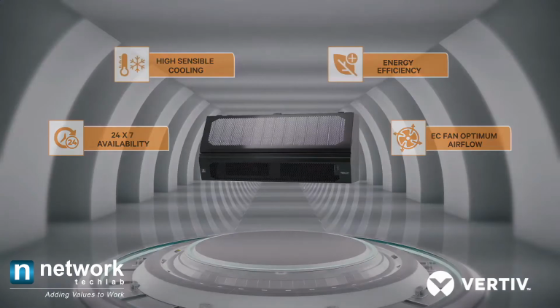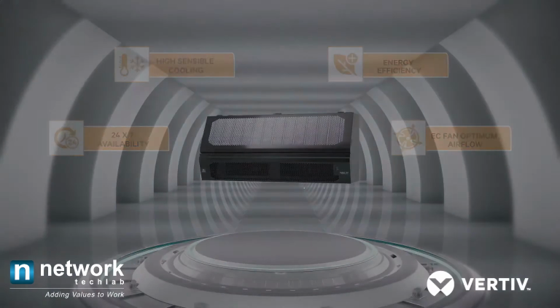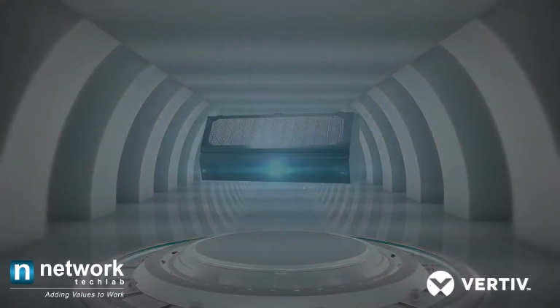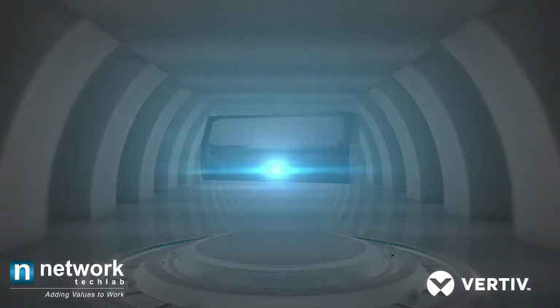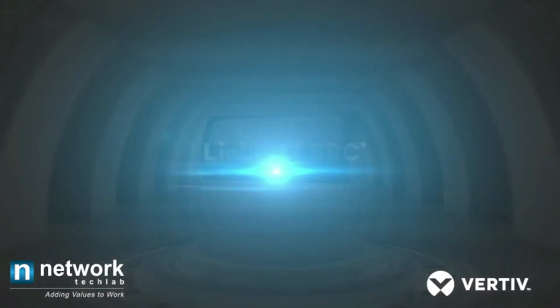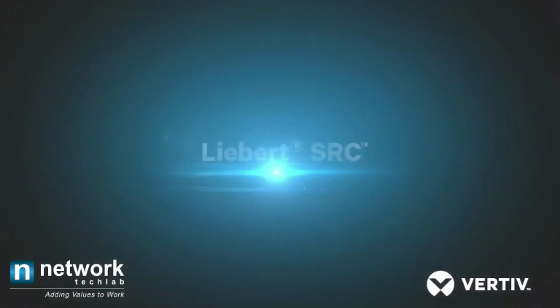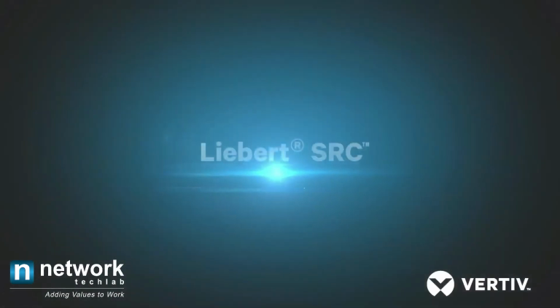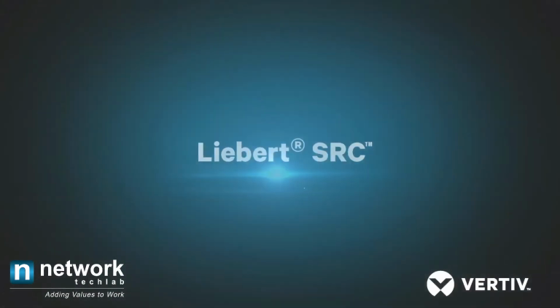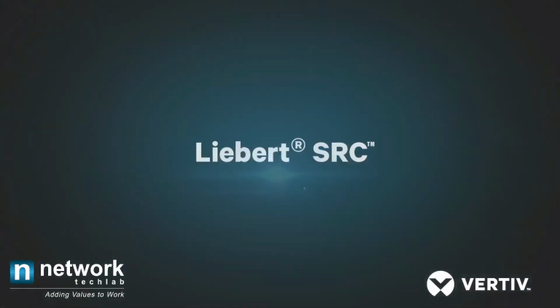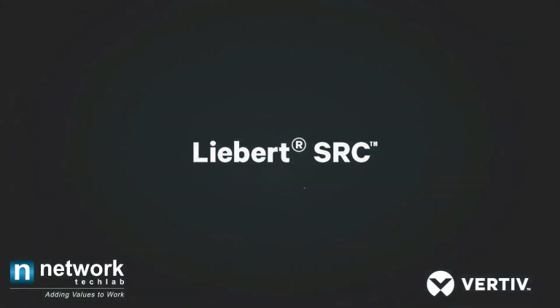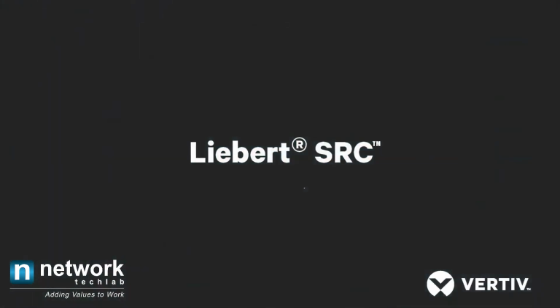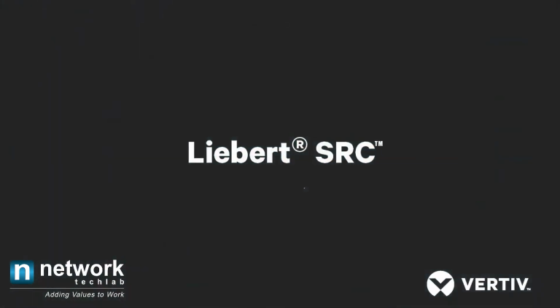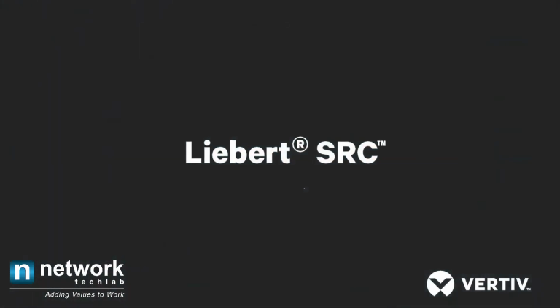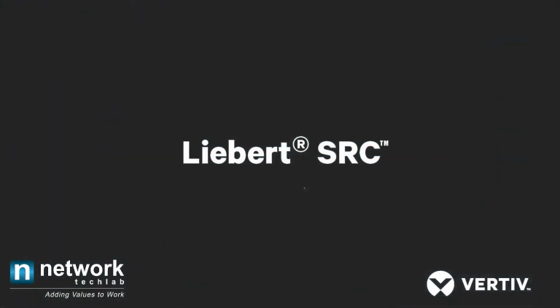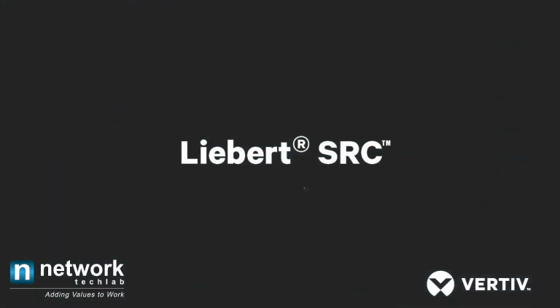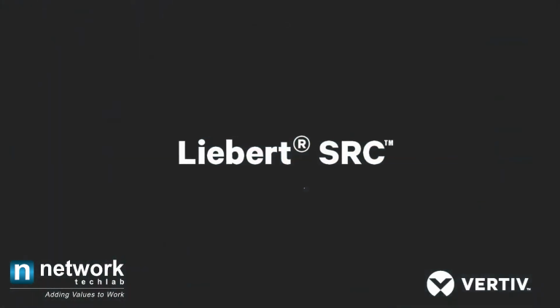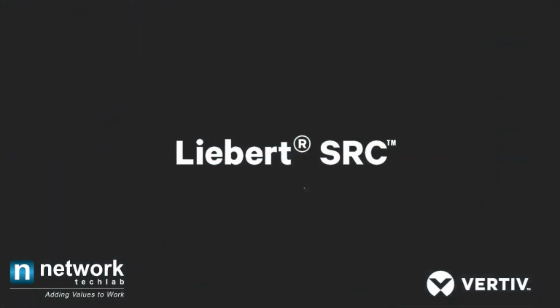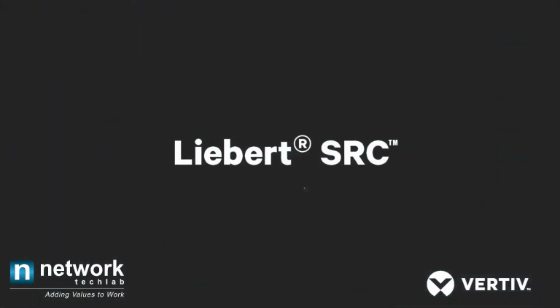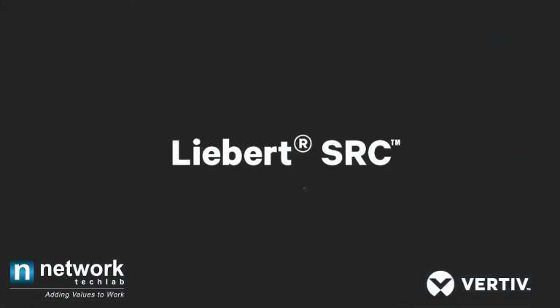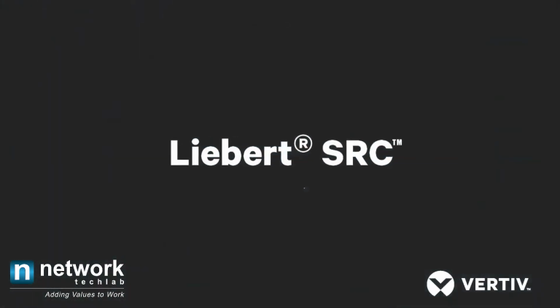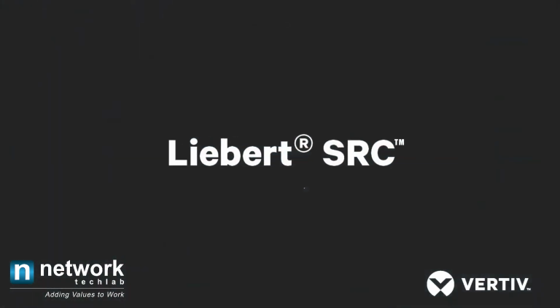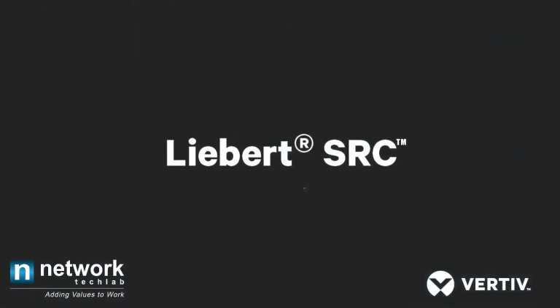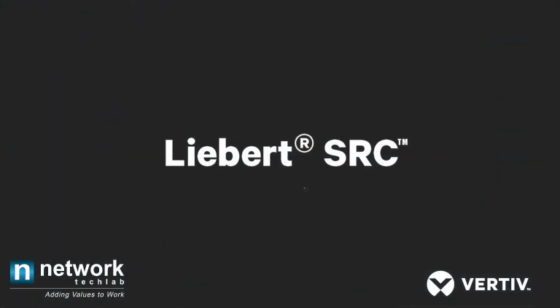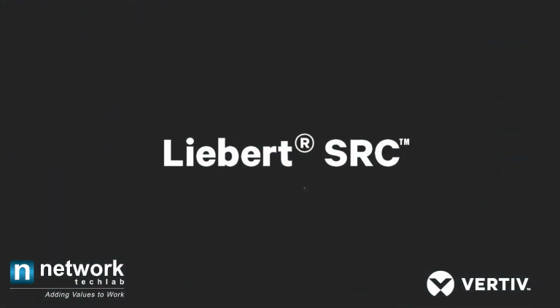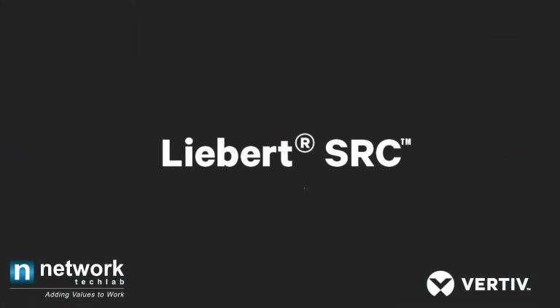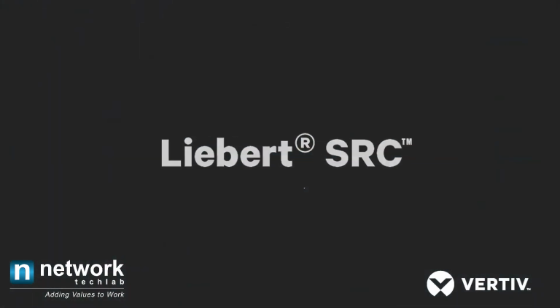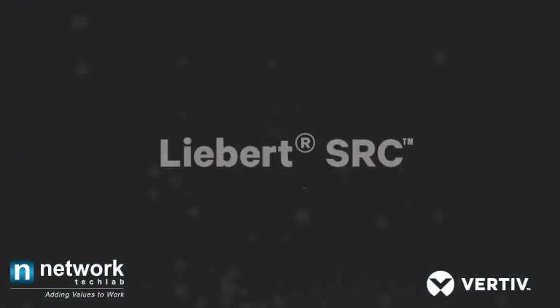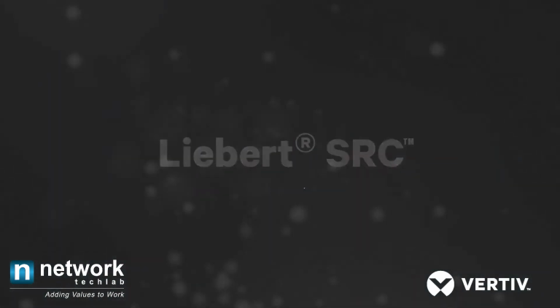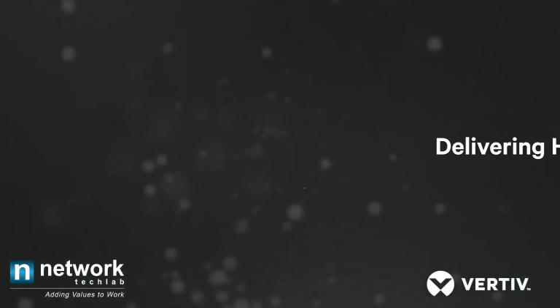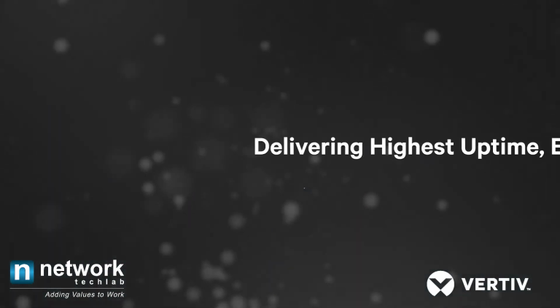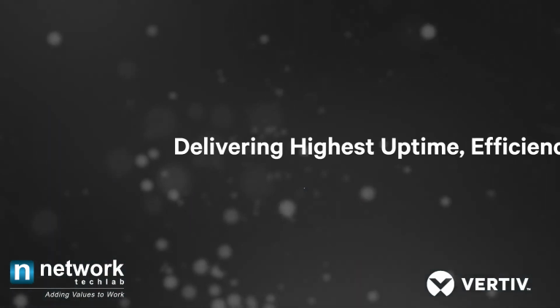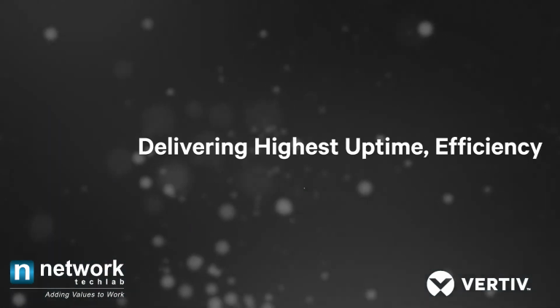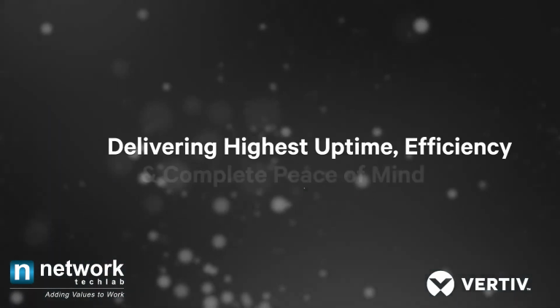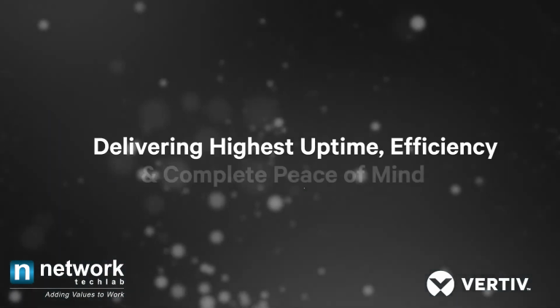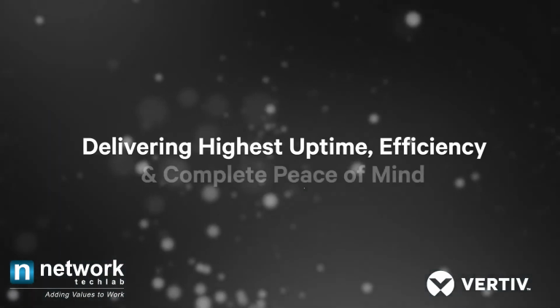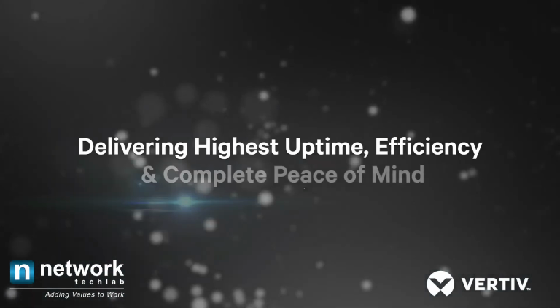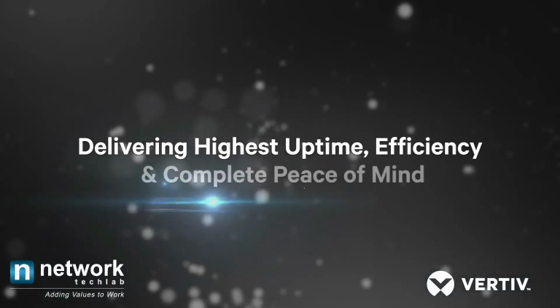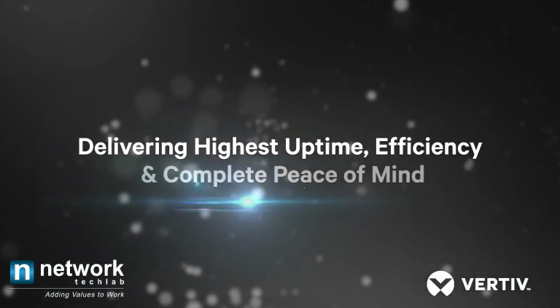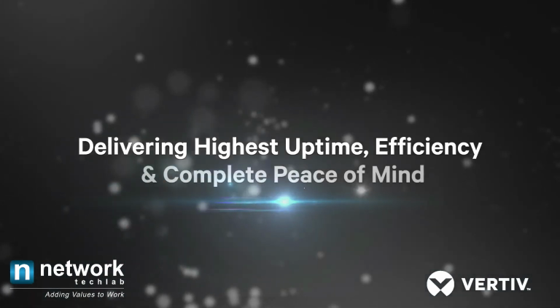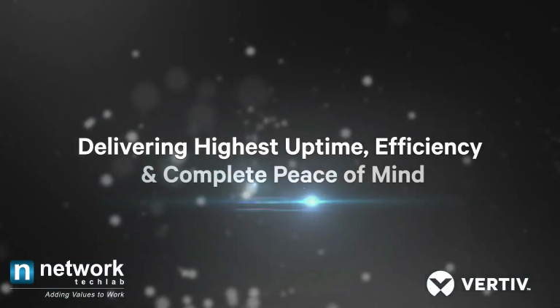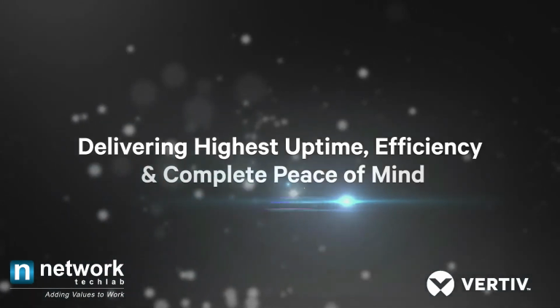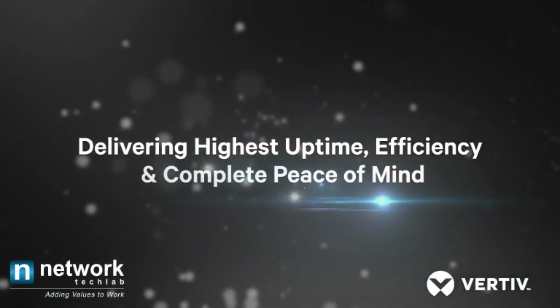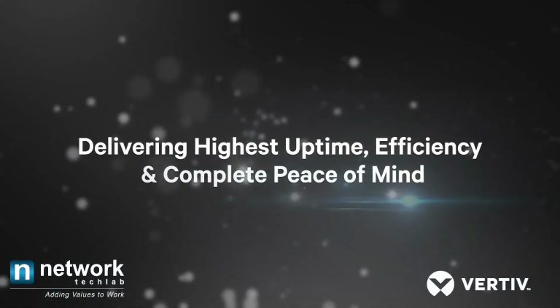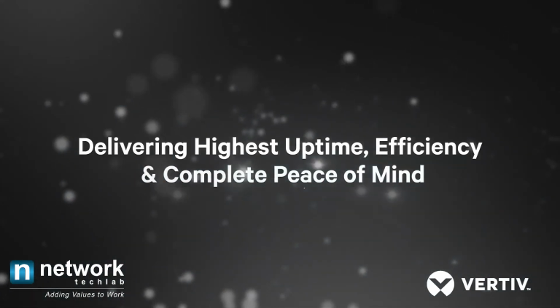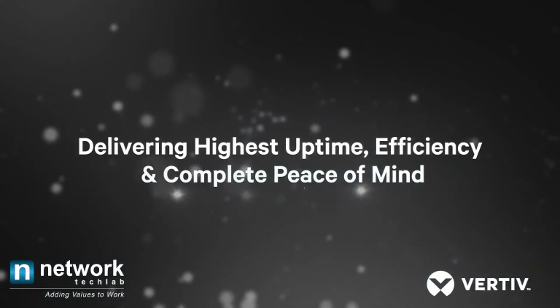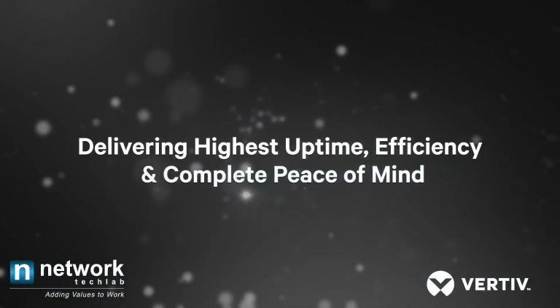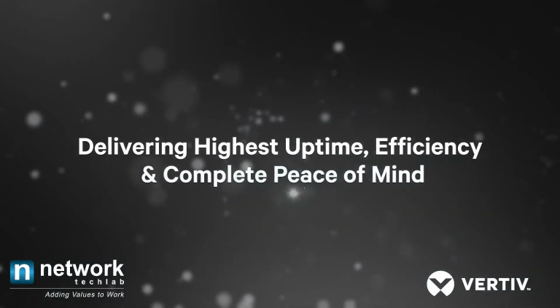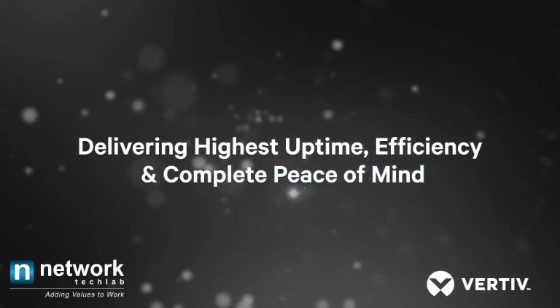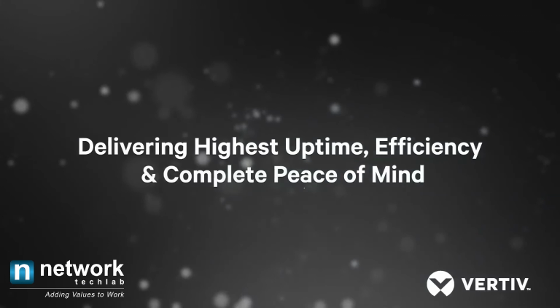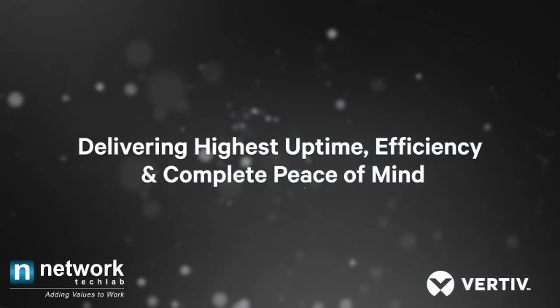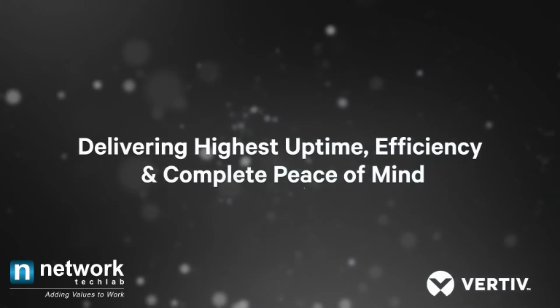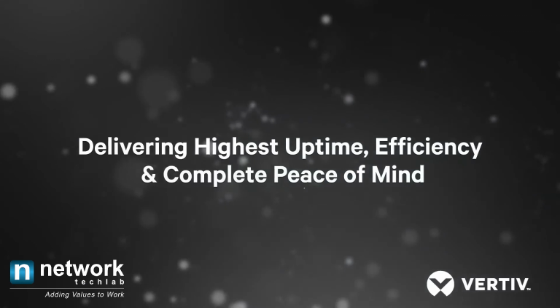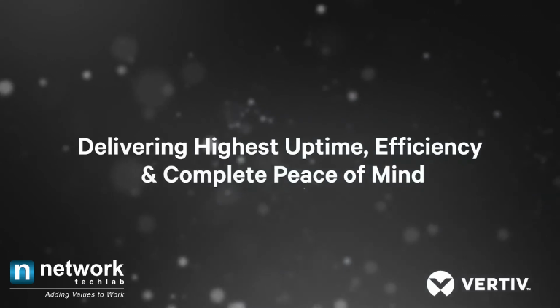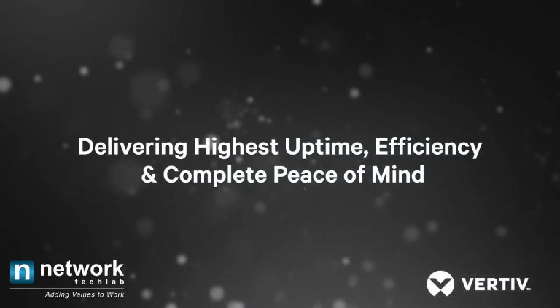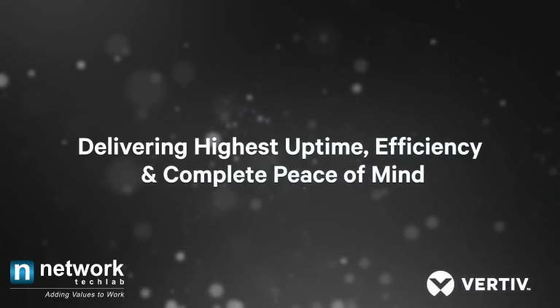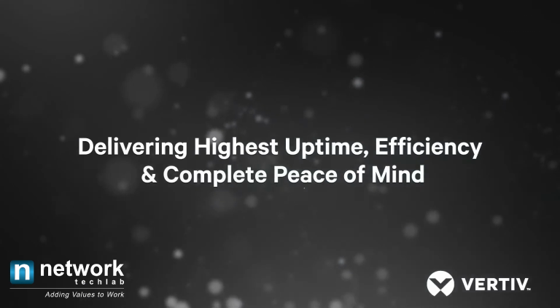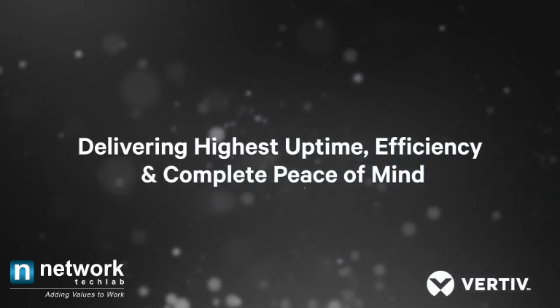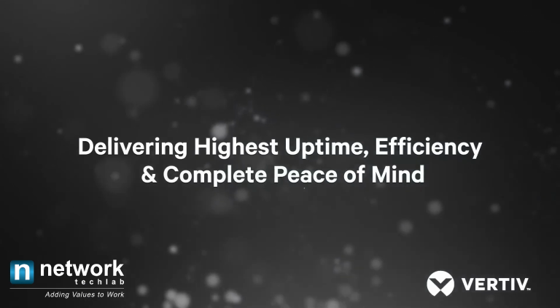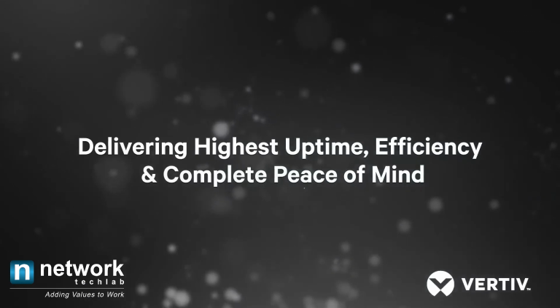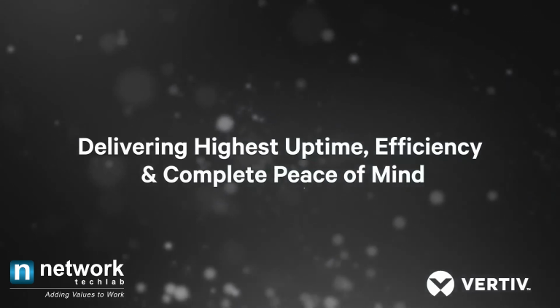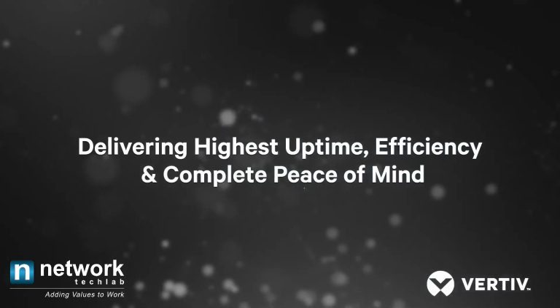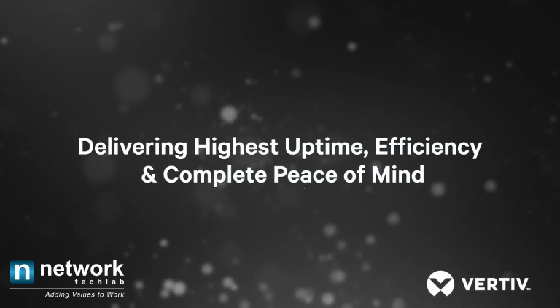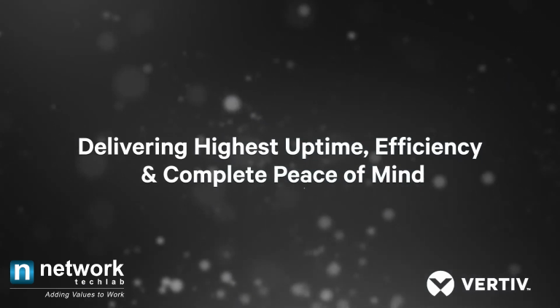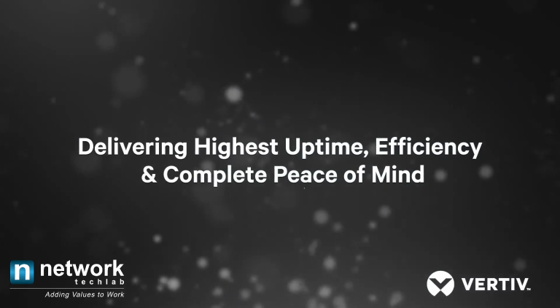Libert SRC — delivering highest uptime, efficiency, and complete peace of mind.